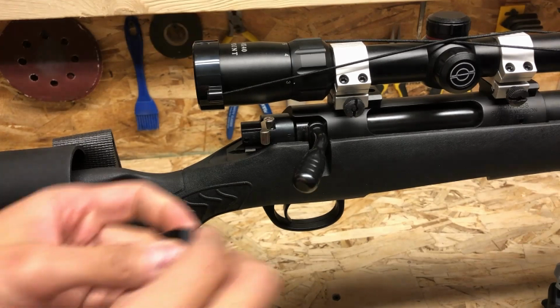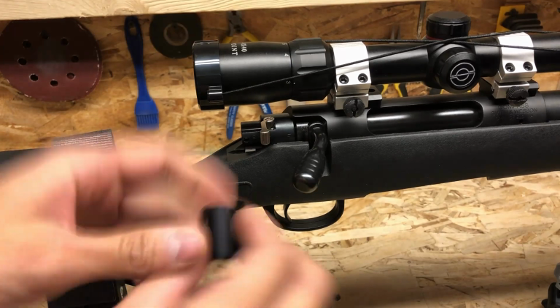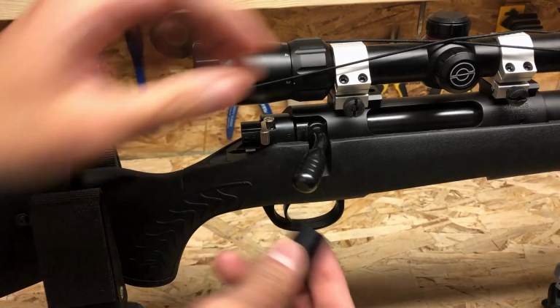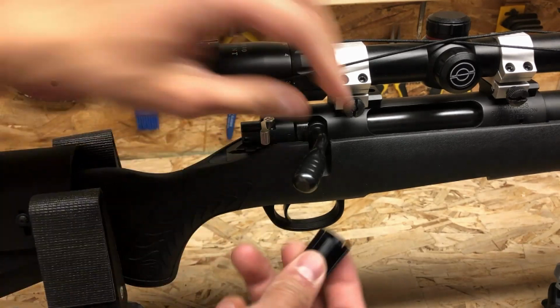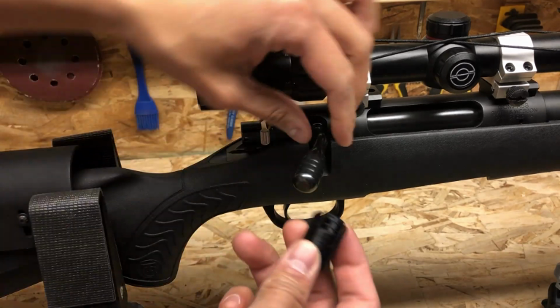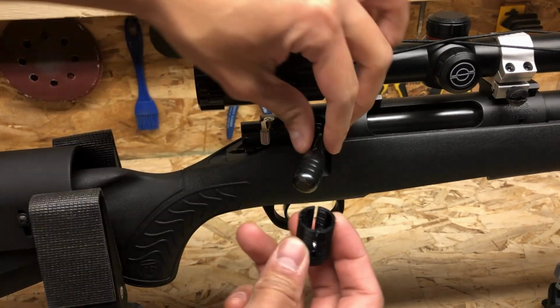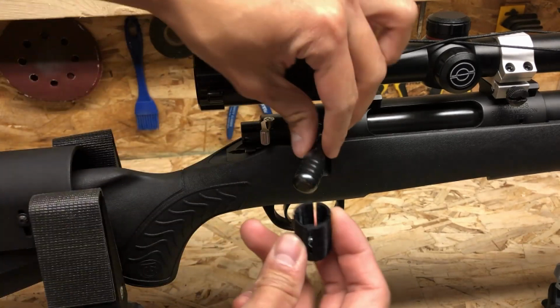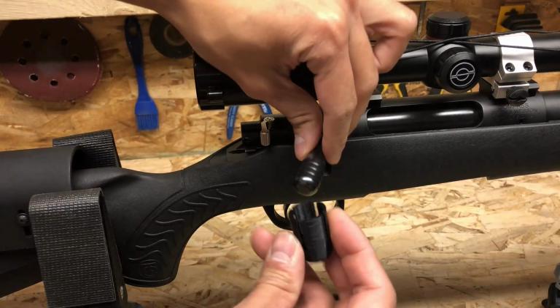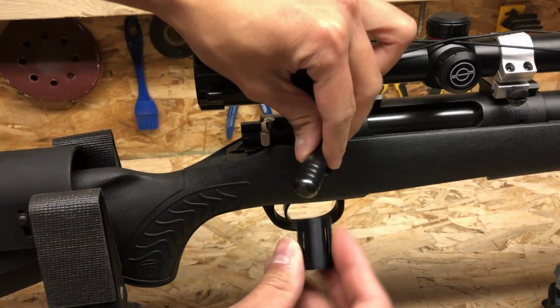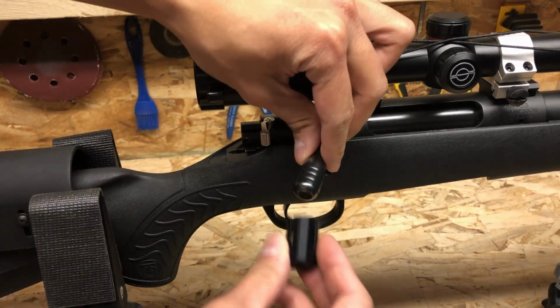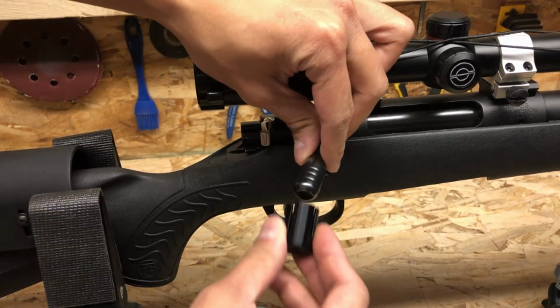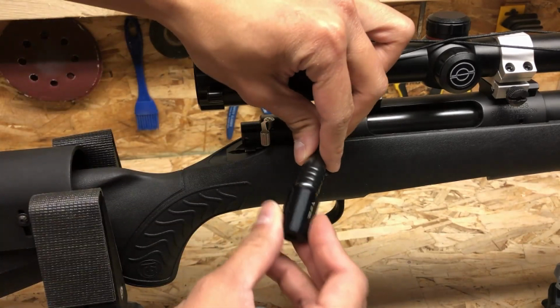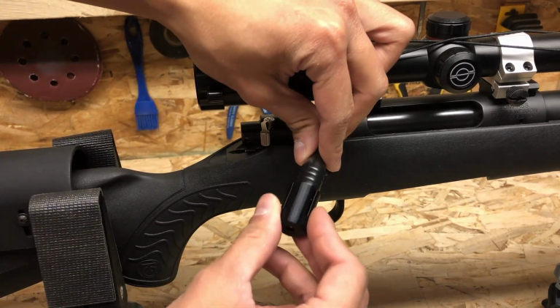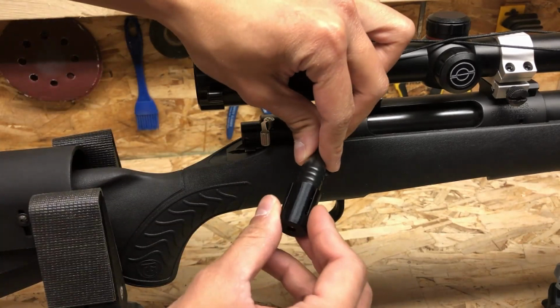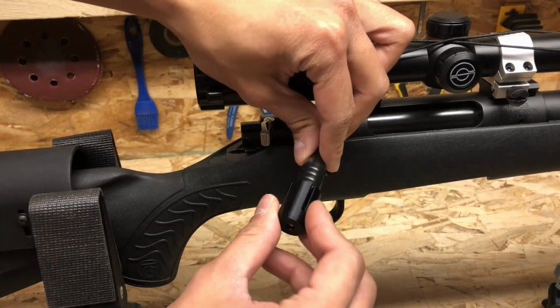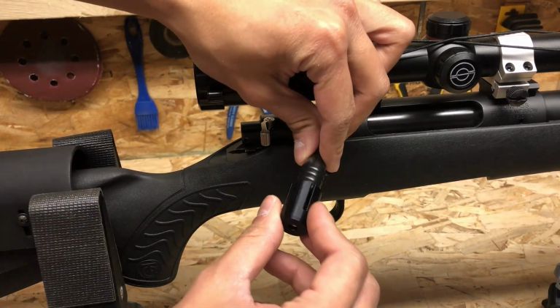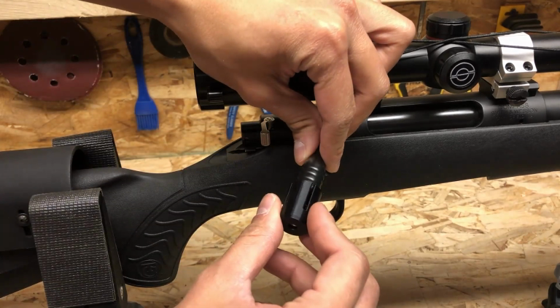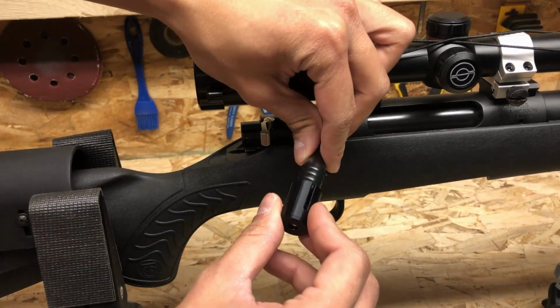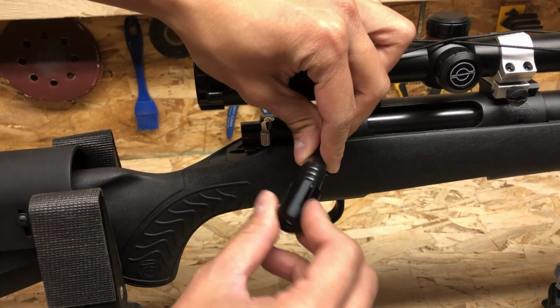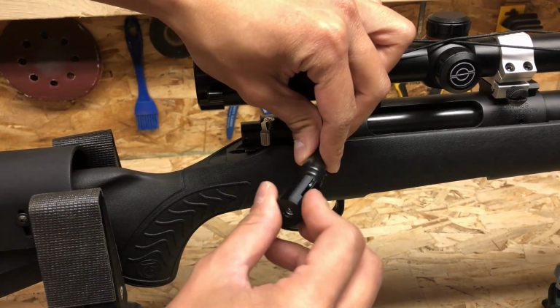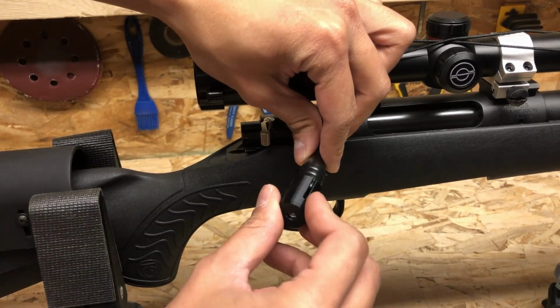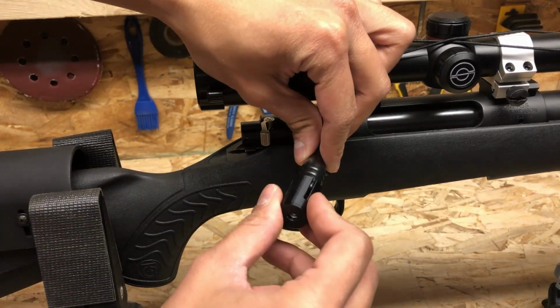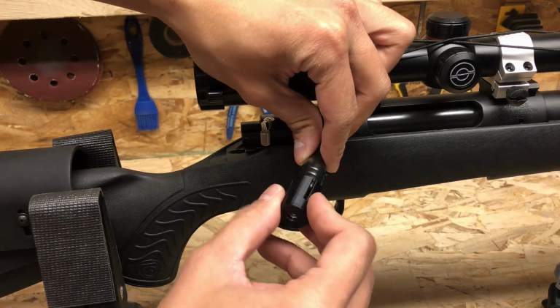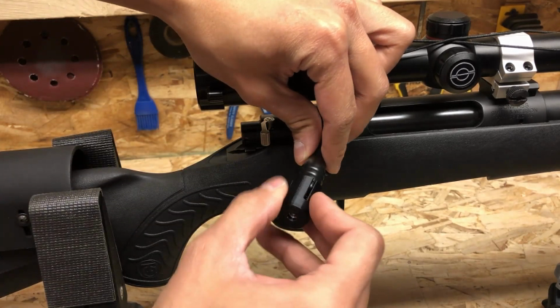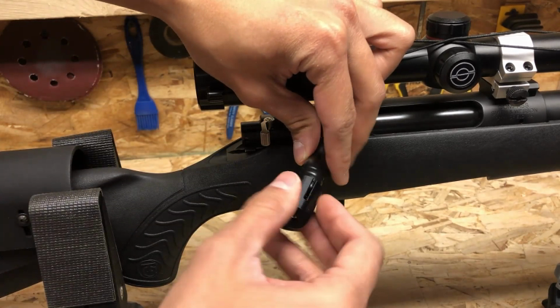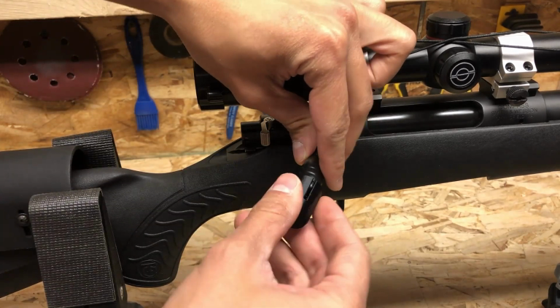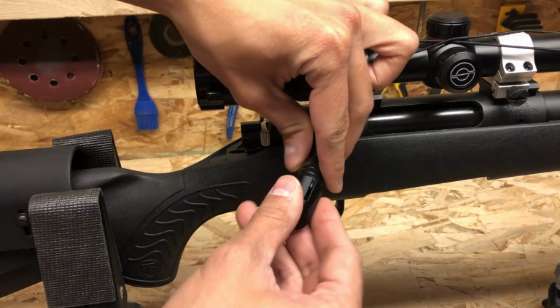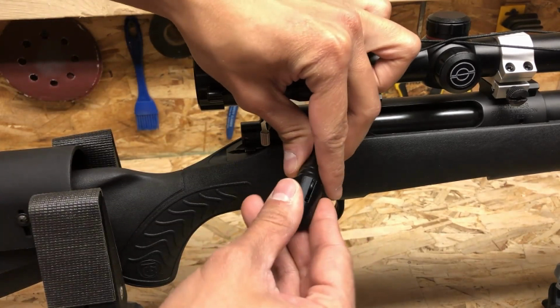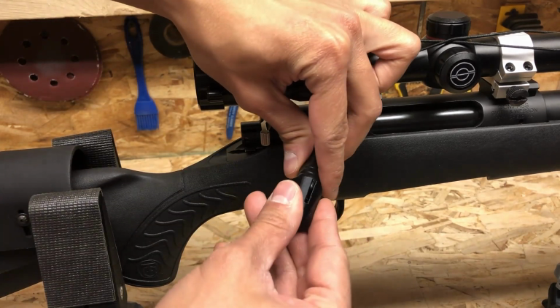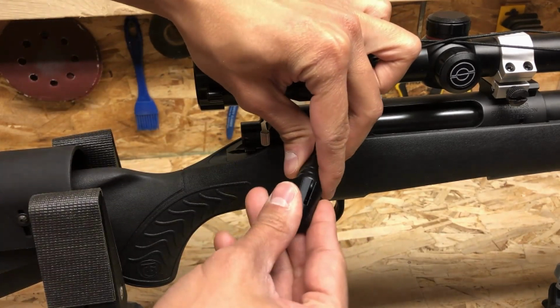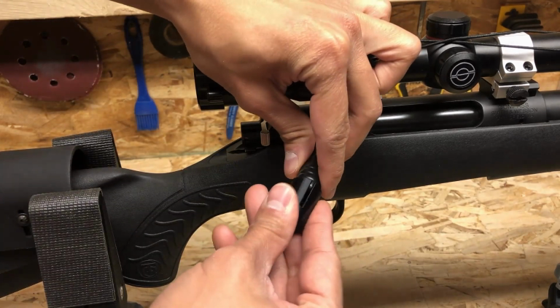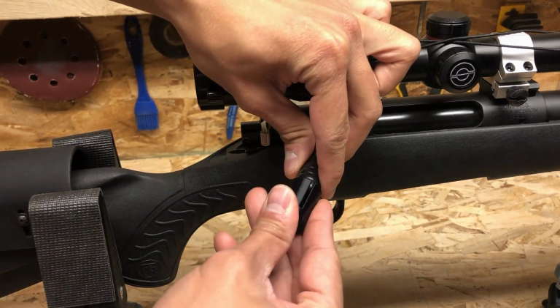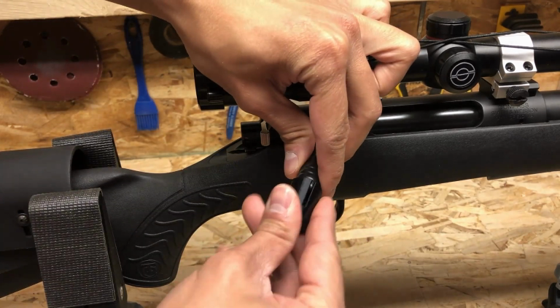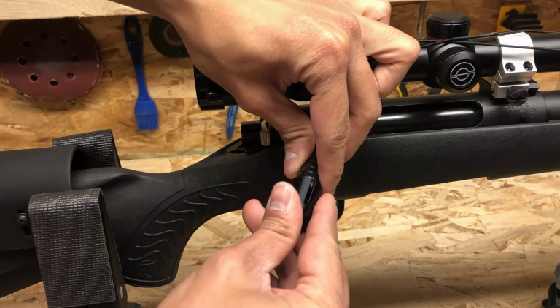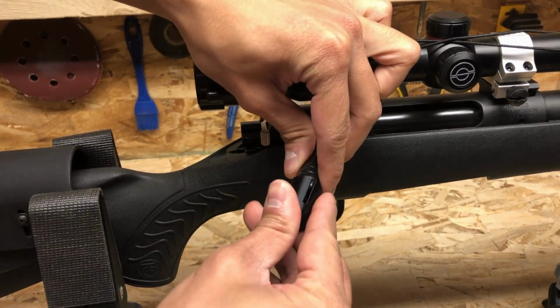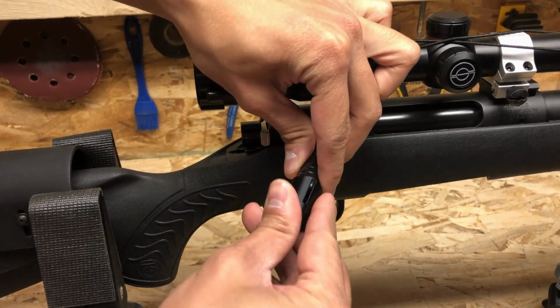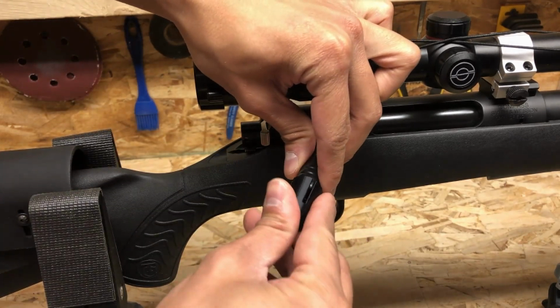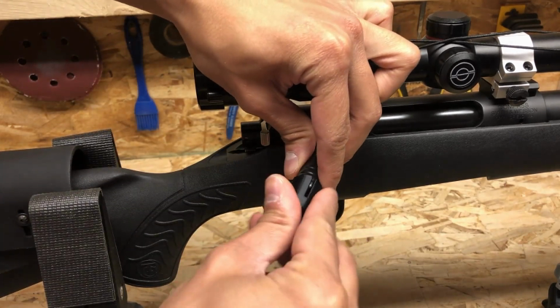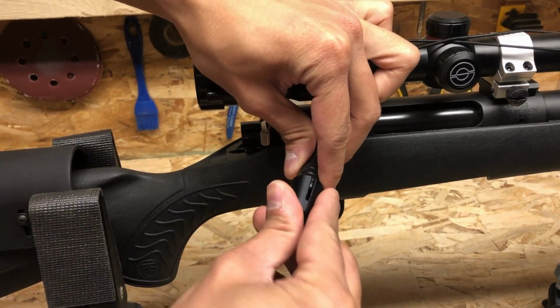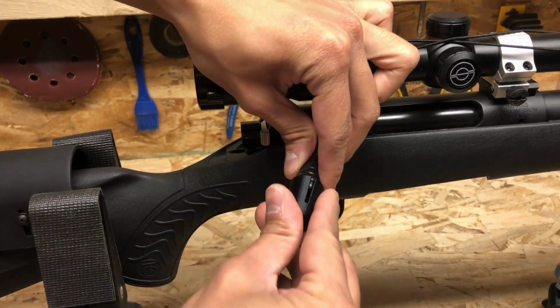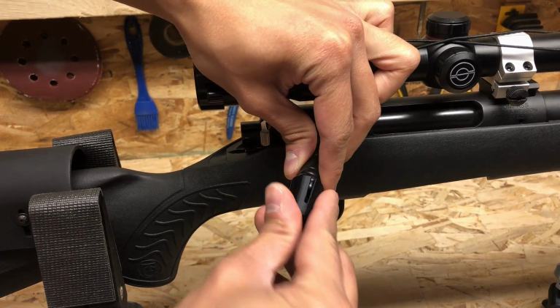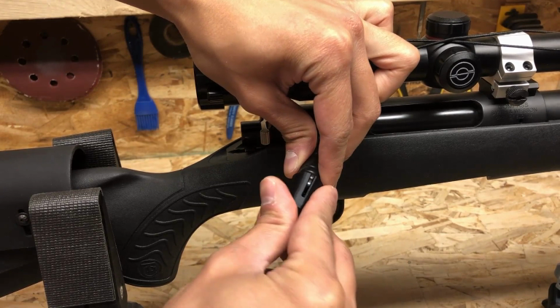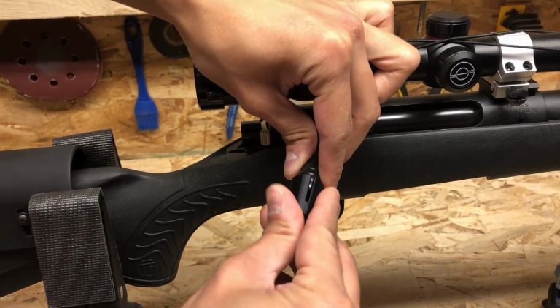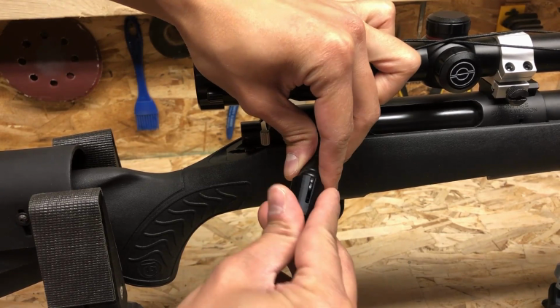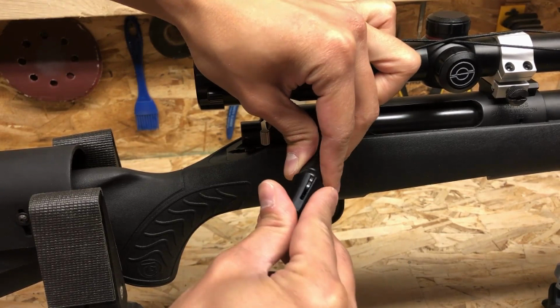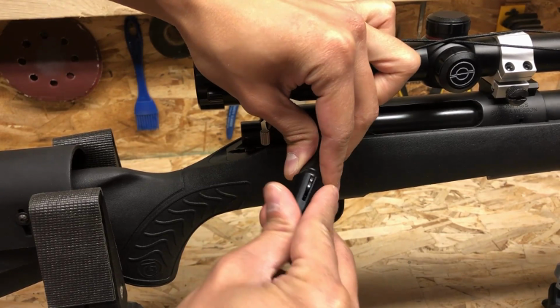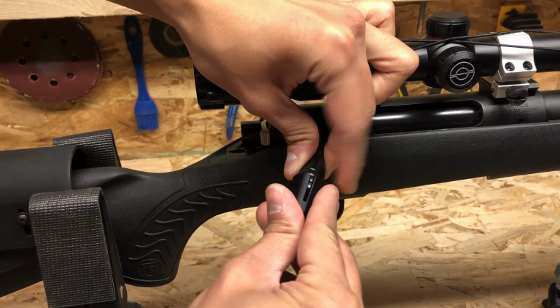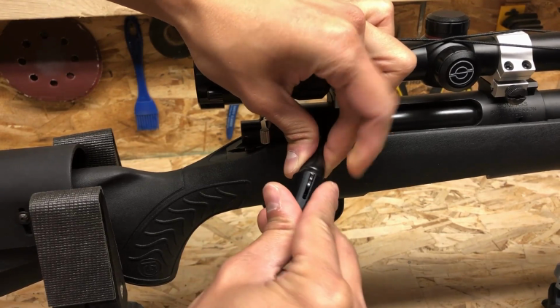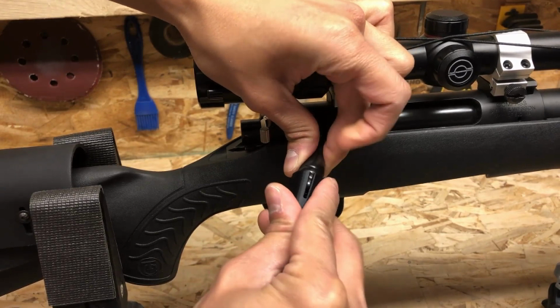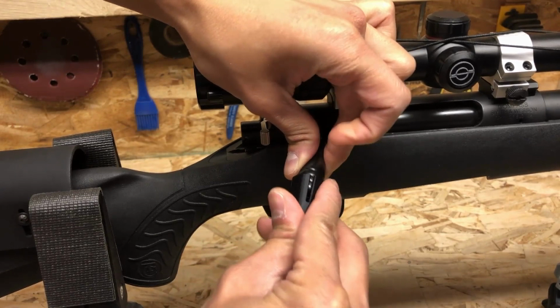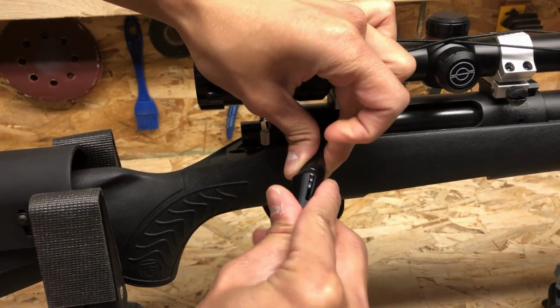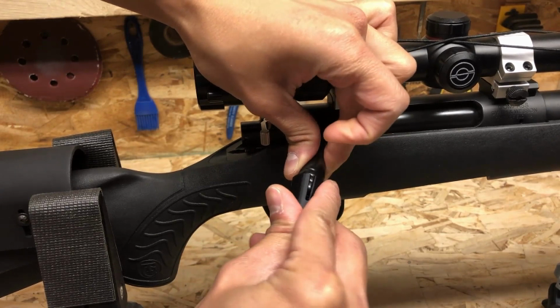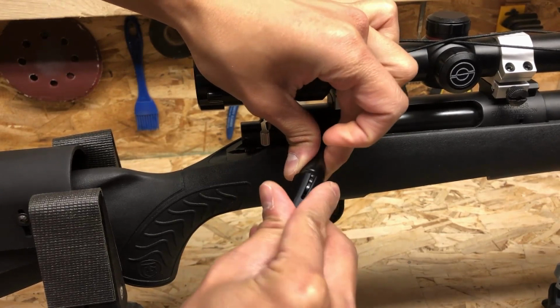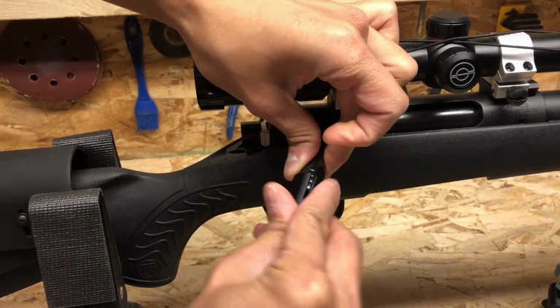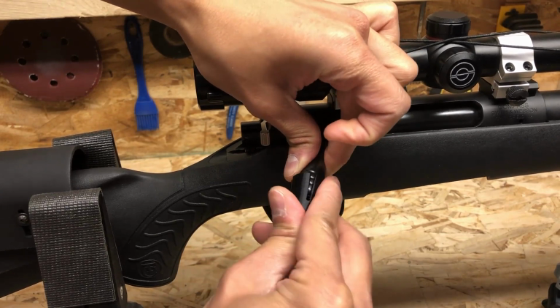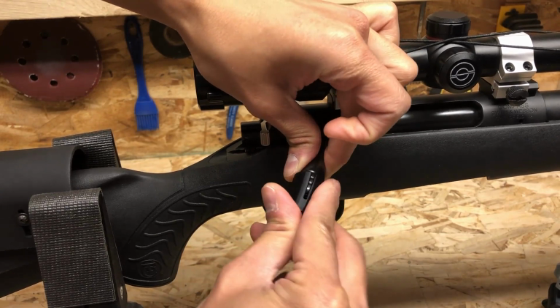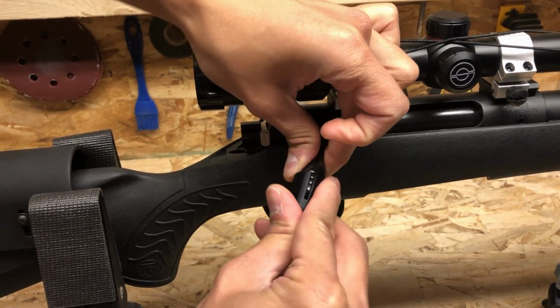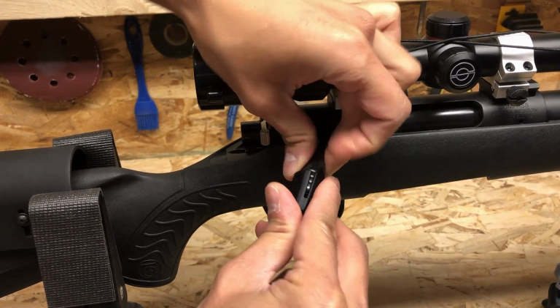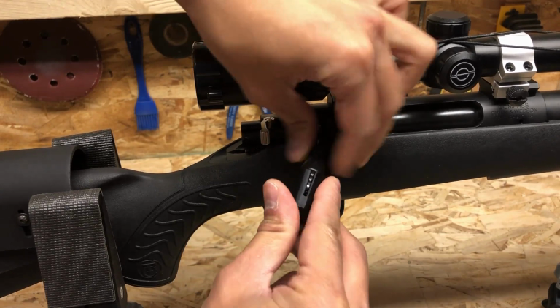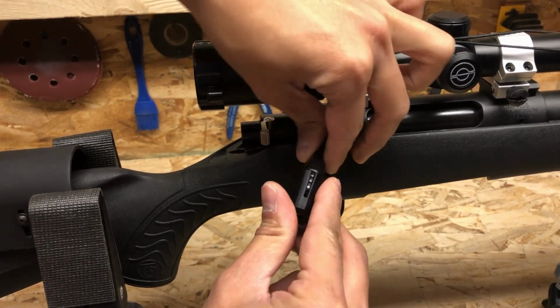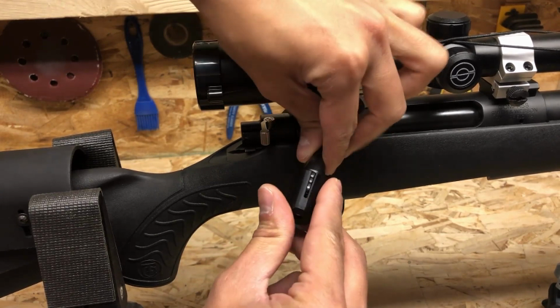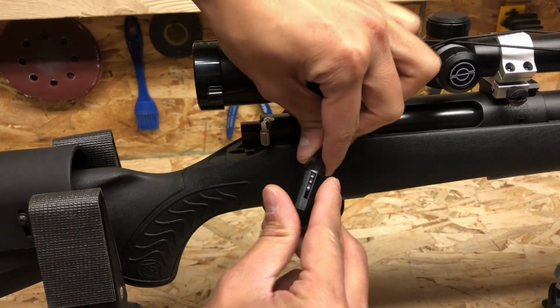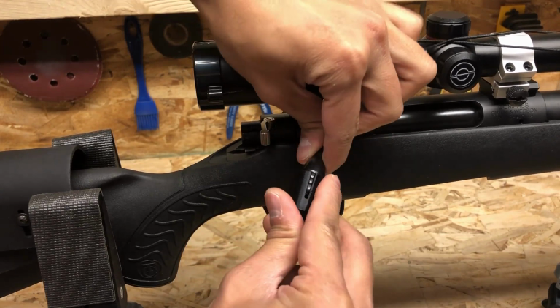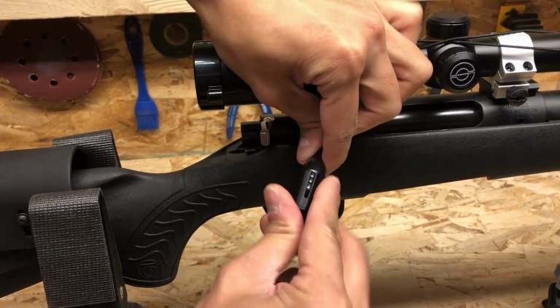Take your insert and install it onto the bolt handle. You don't need to force it — just wiggle it until it bottoms out.